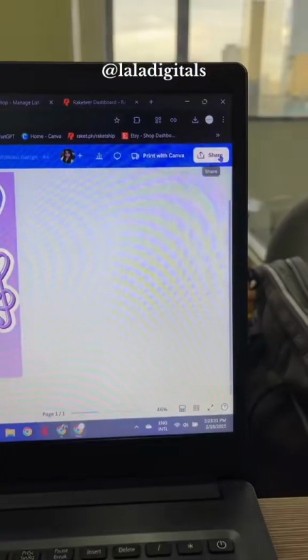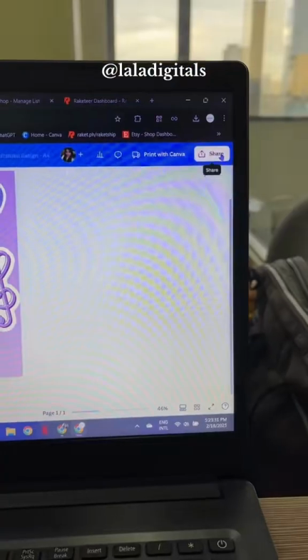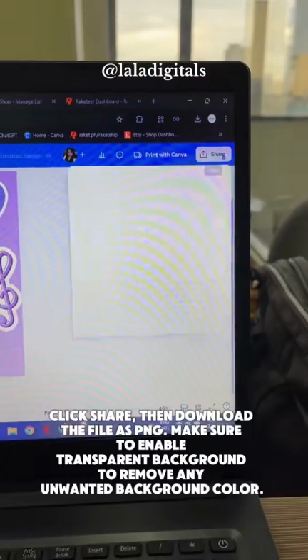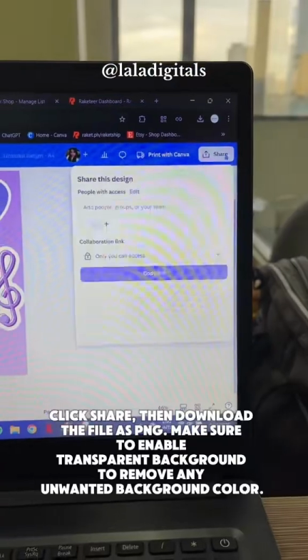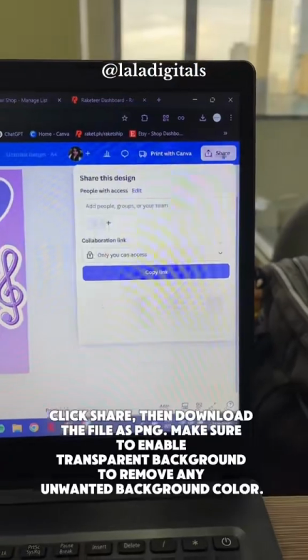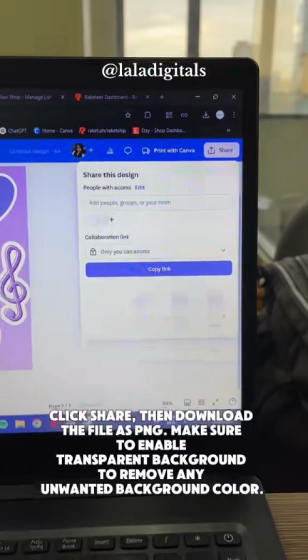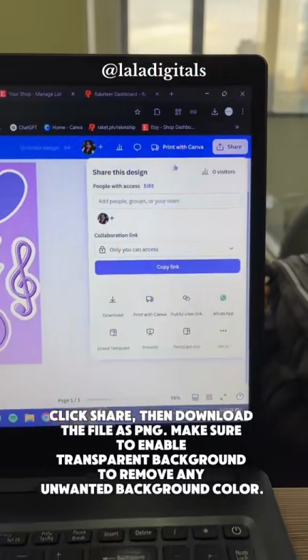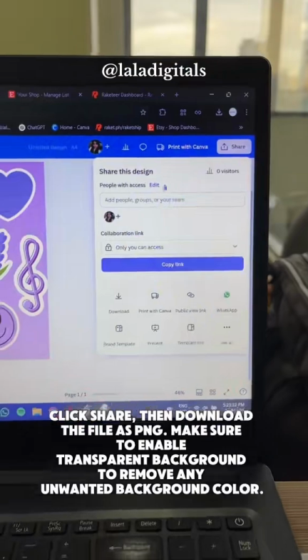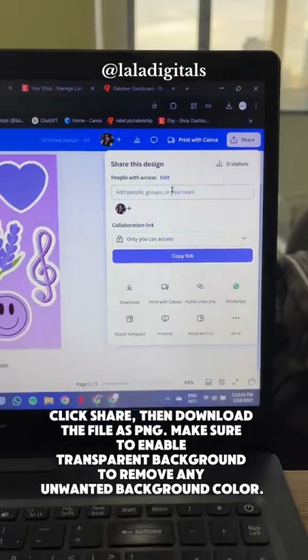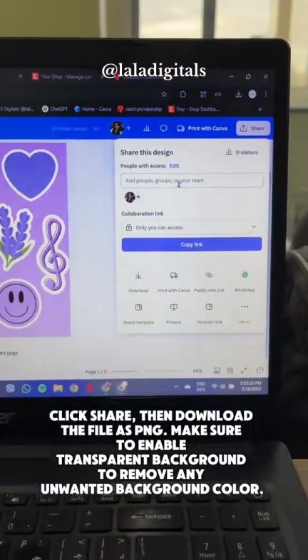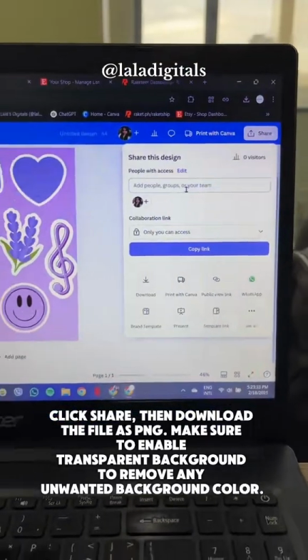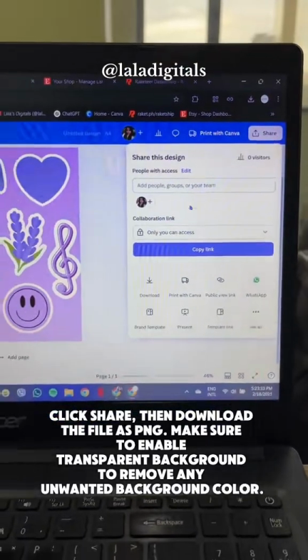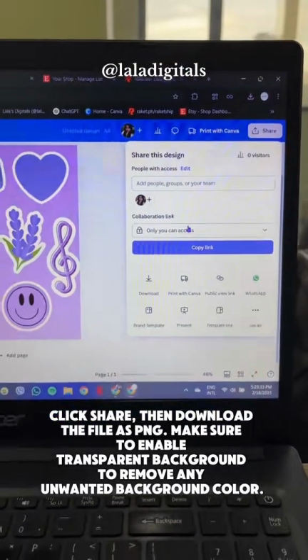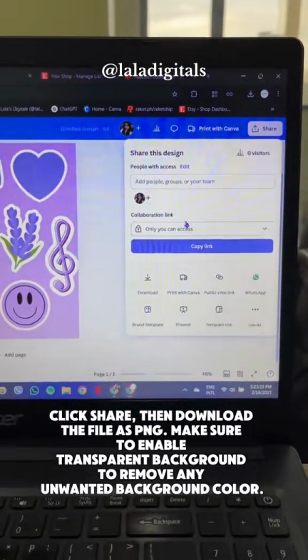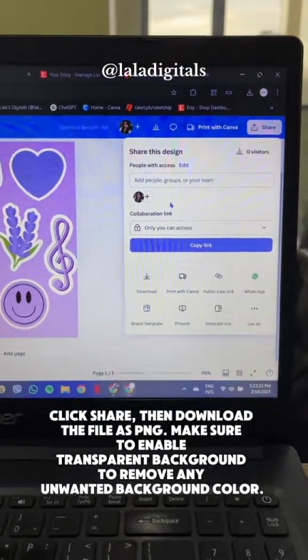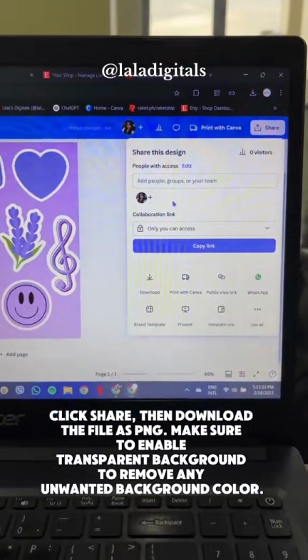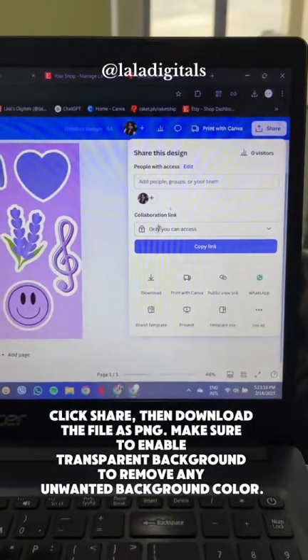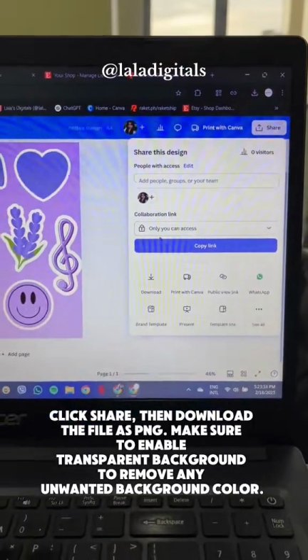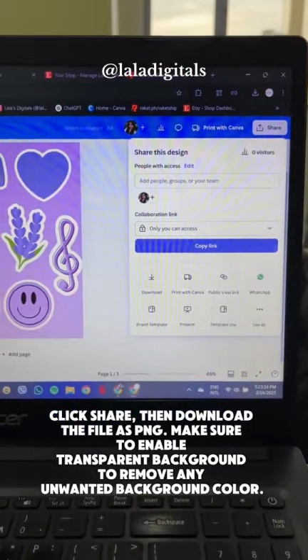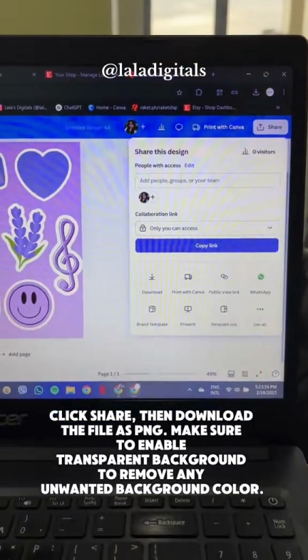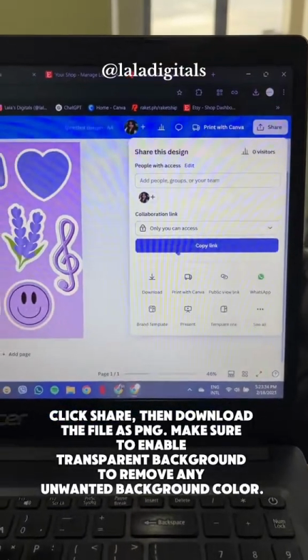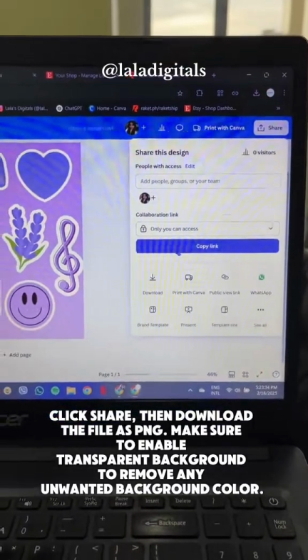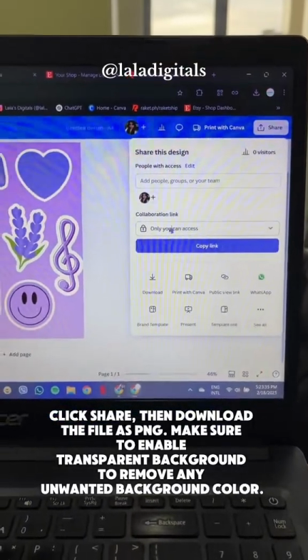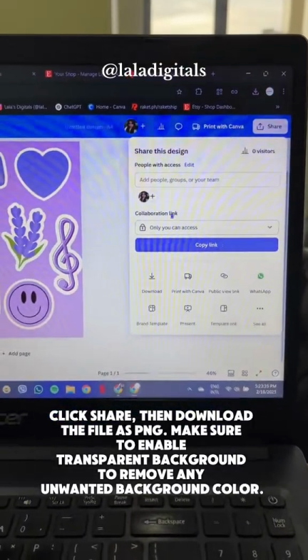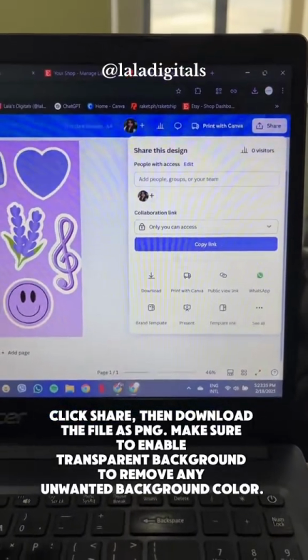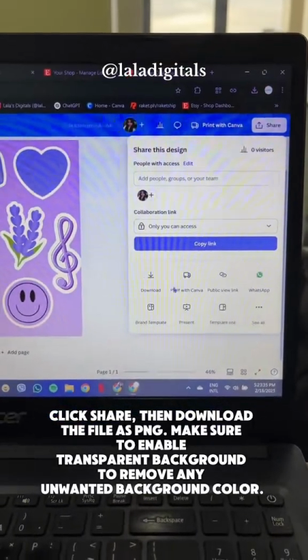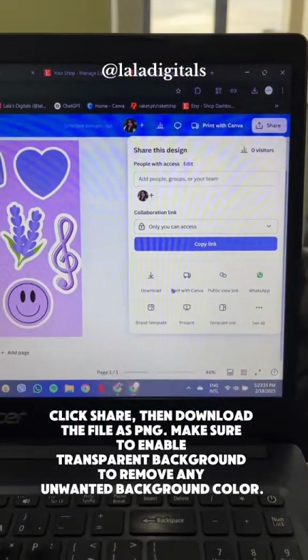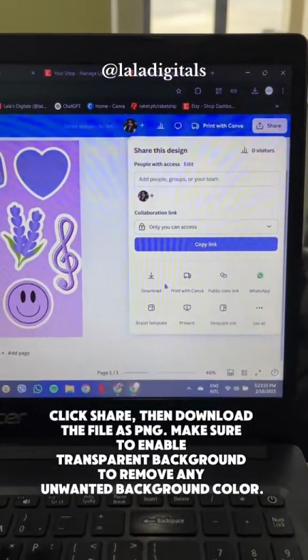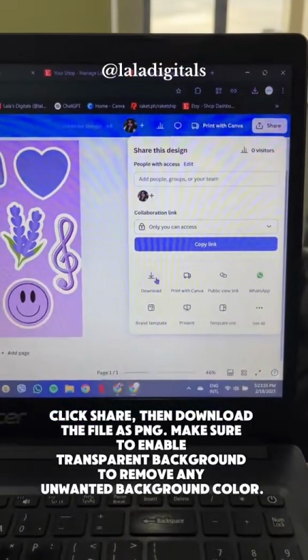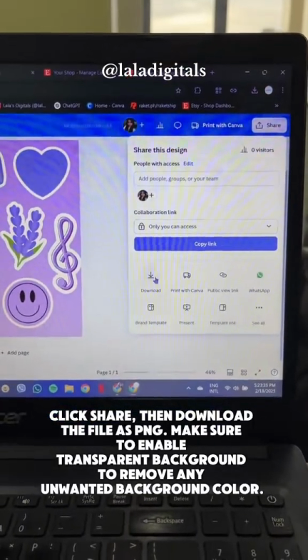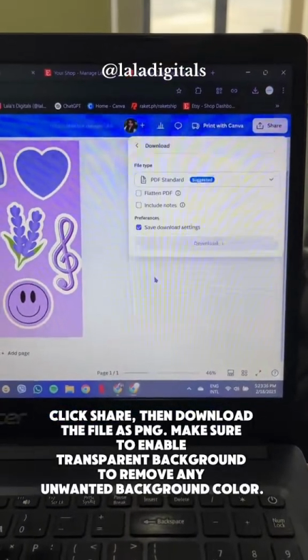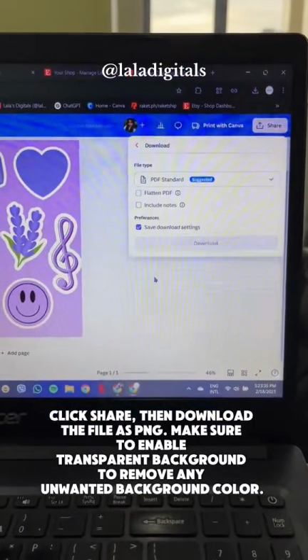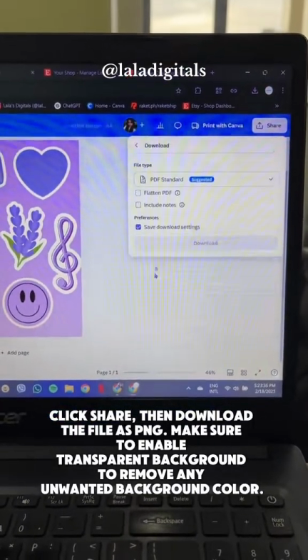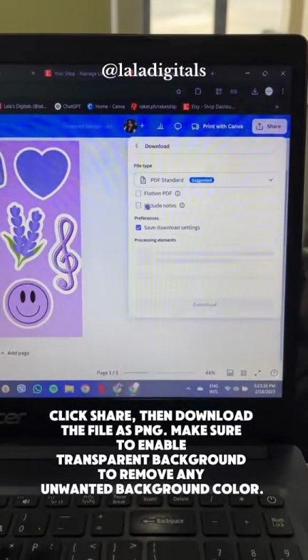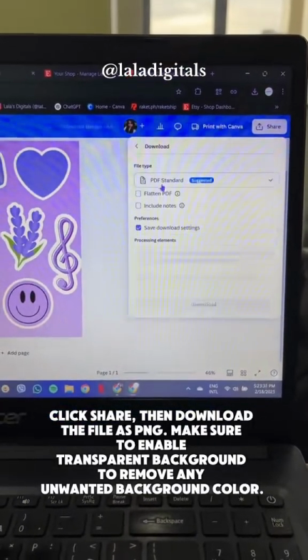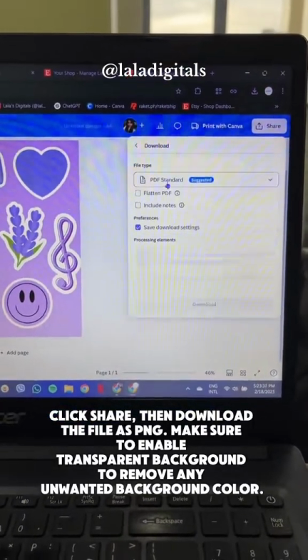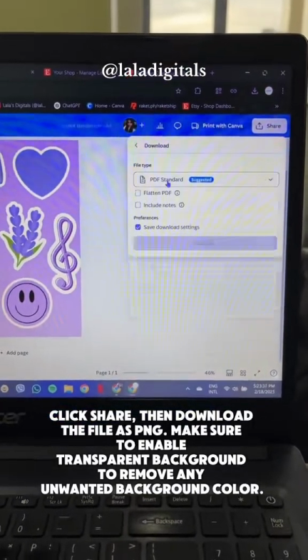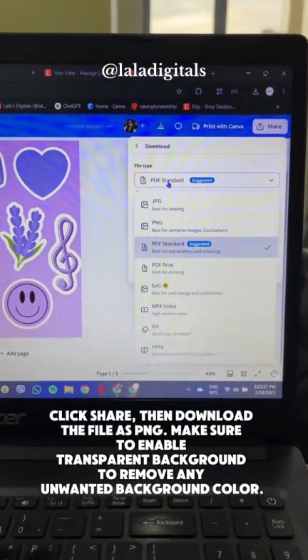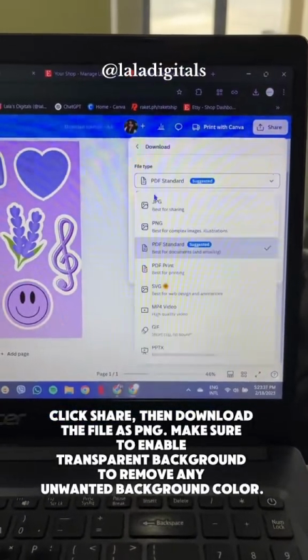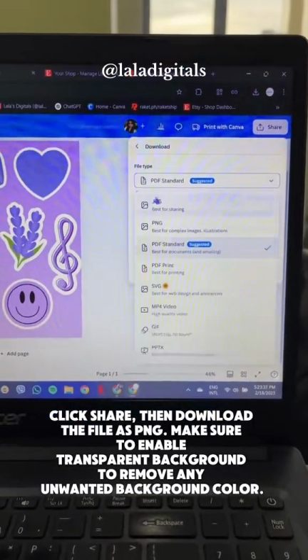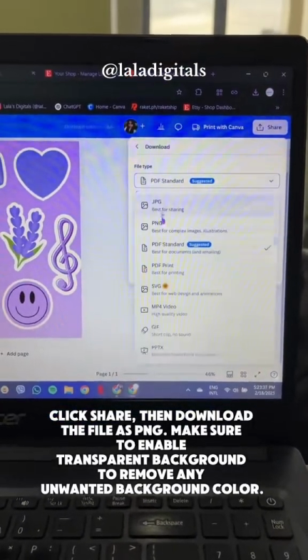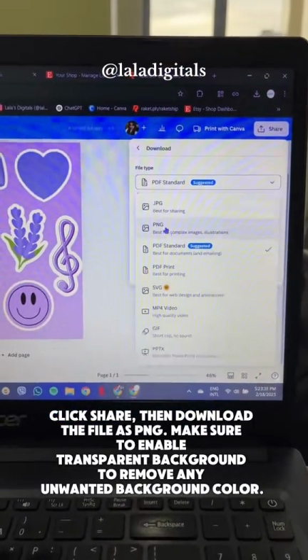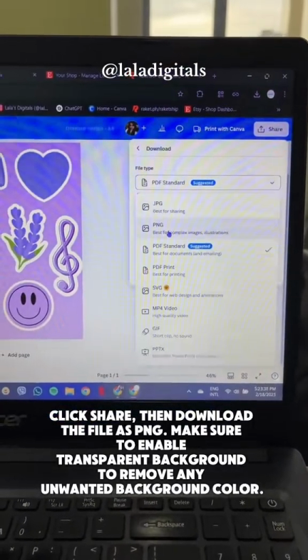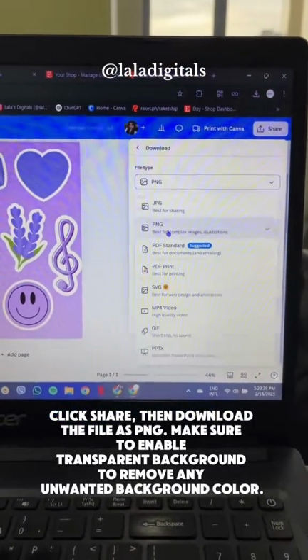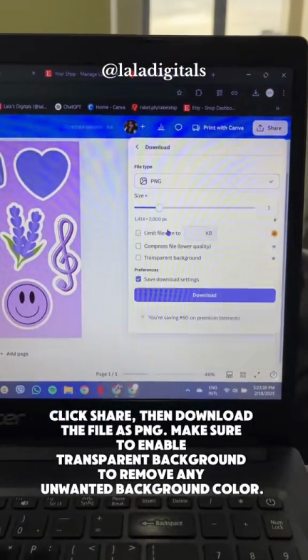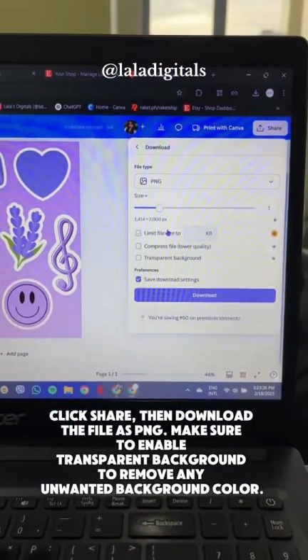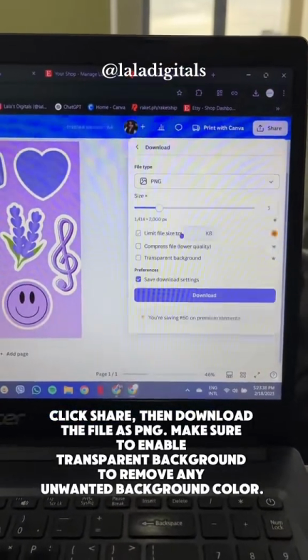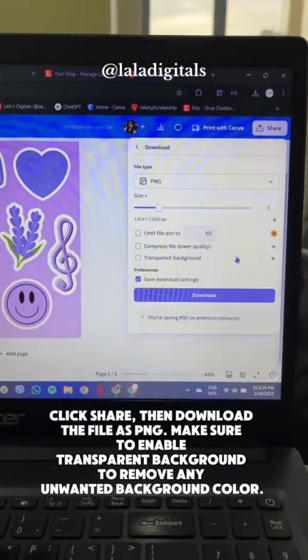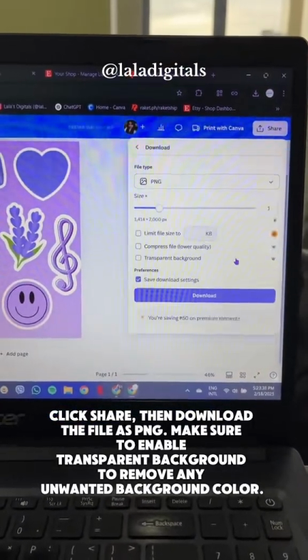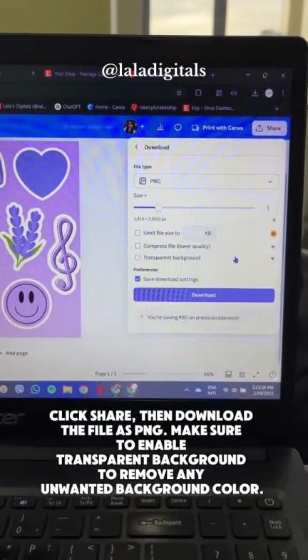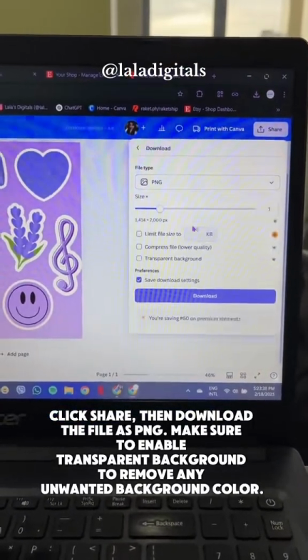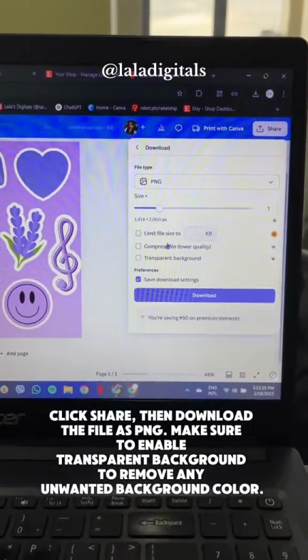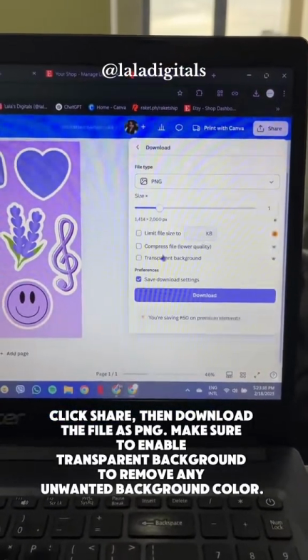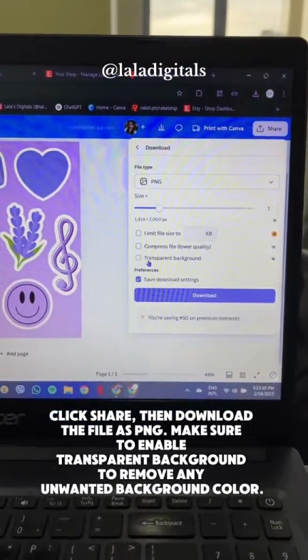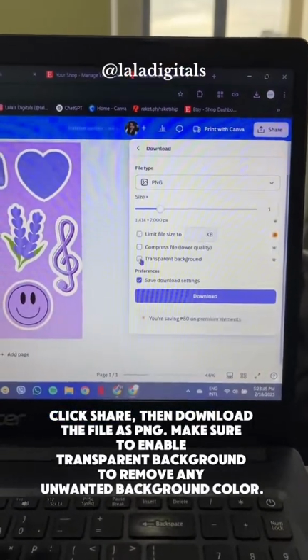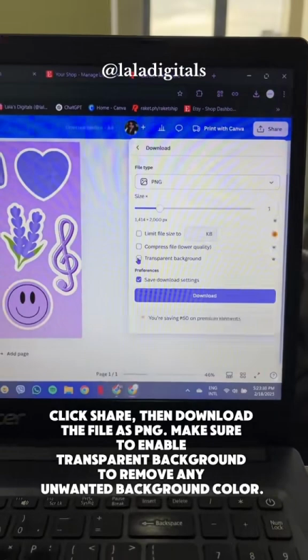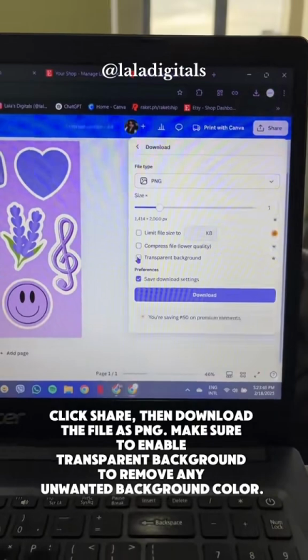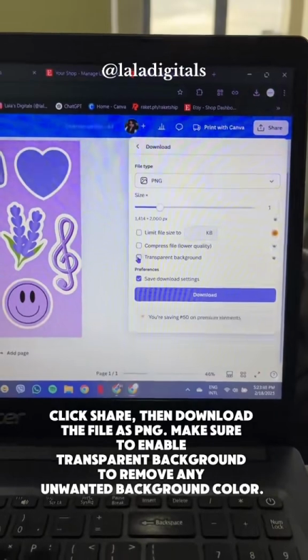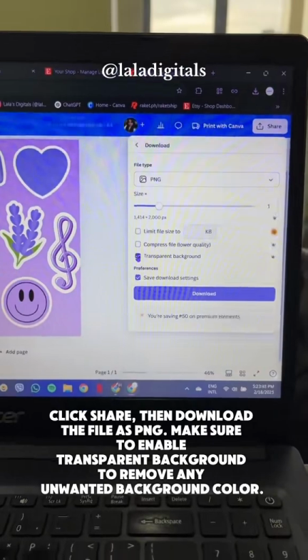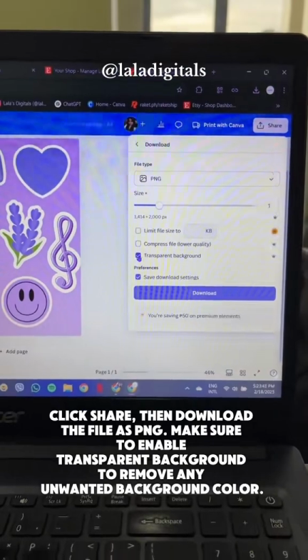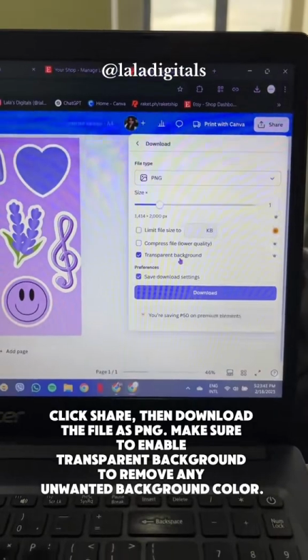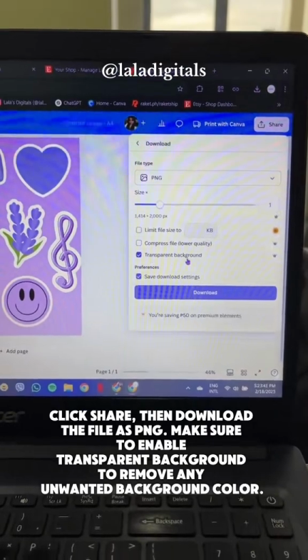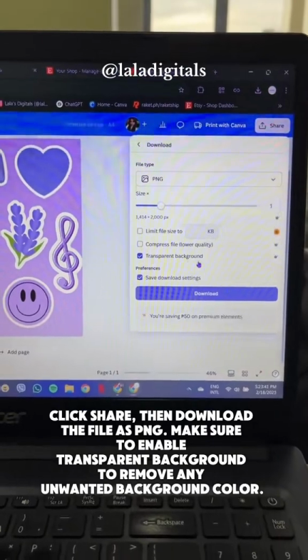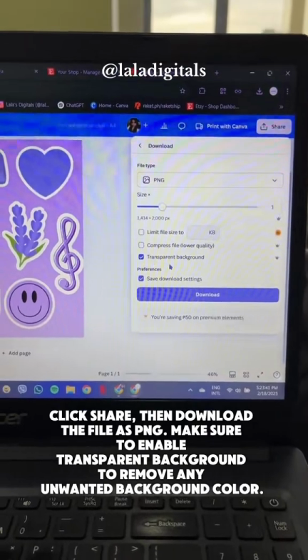Click Share, then download the file as PNG. Make sure to enable transparent background to remove any unwanted background color.